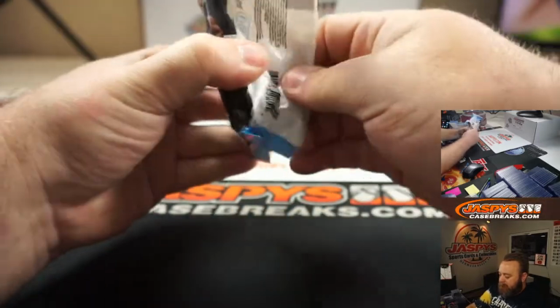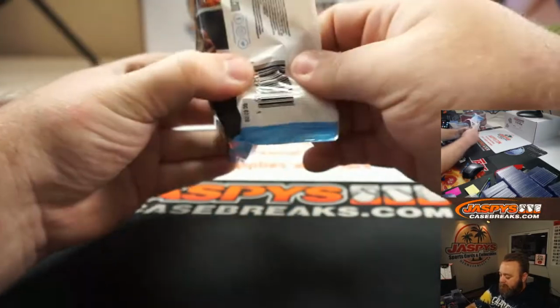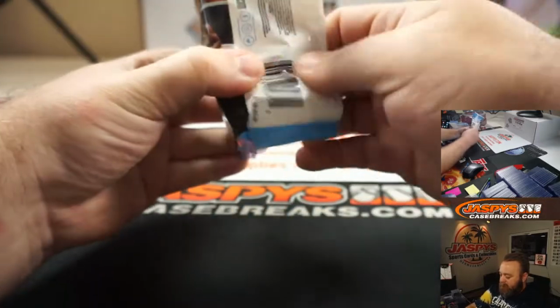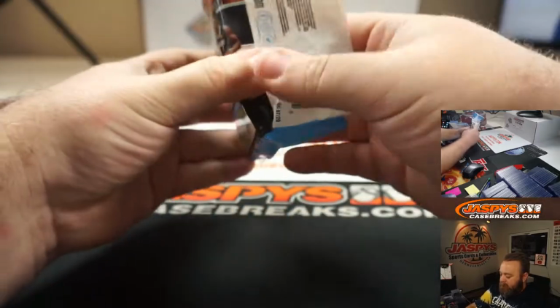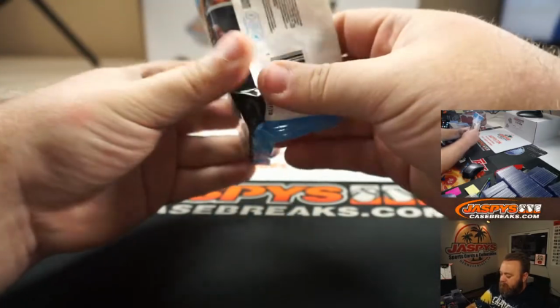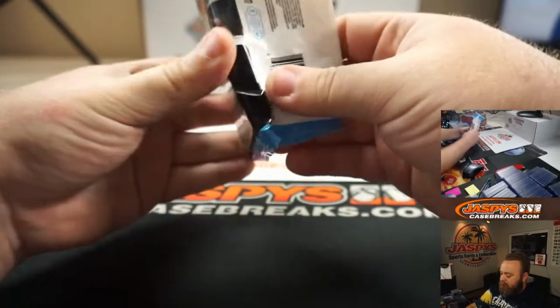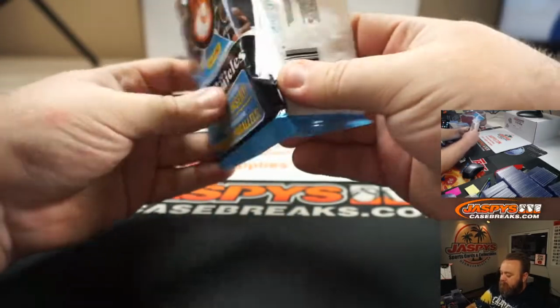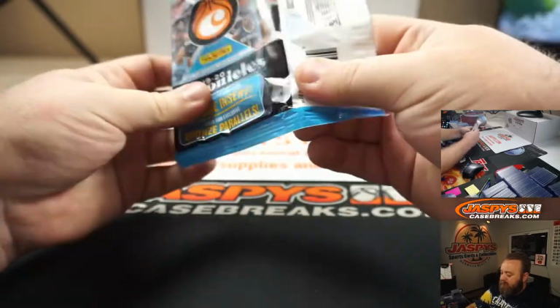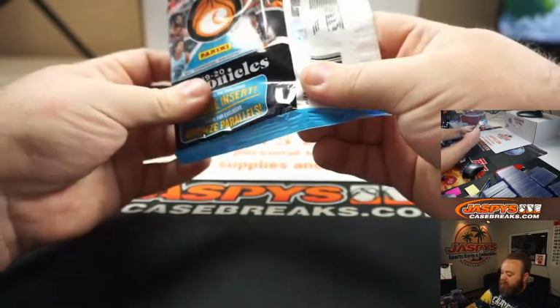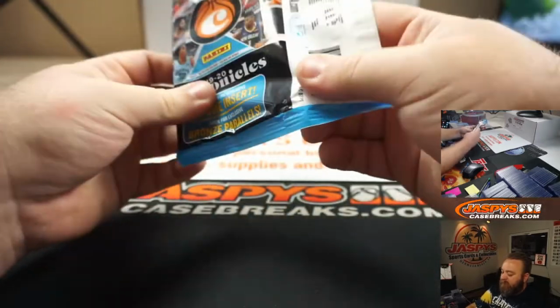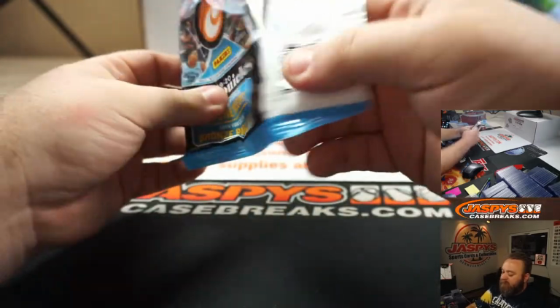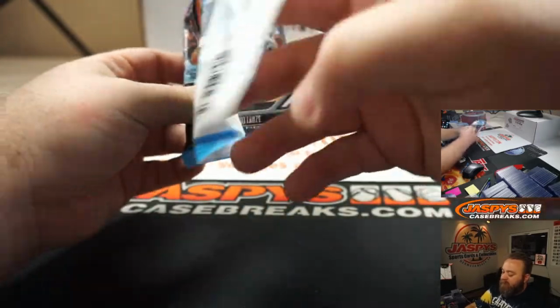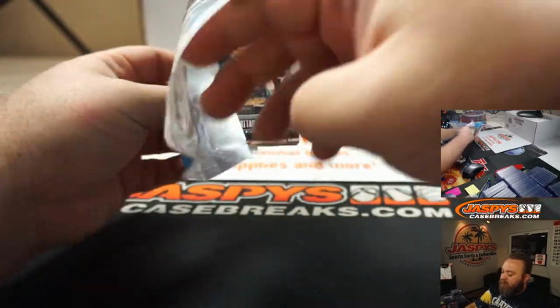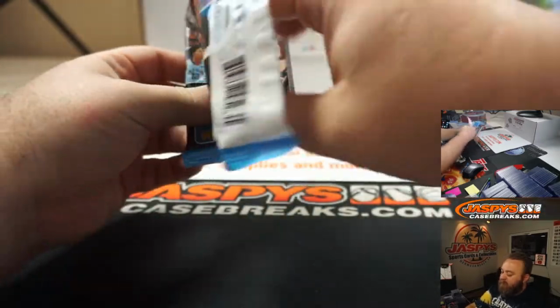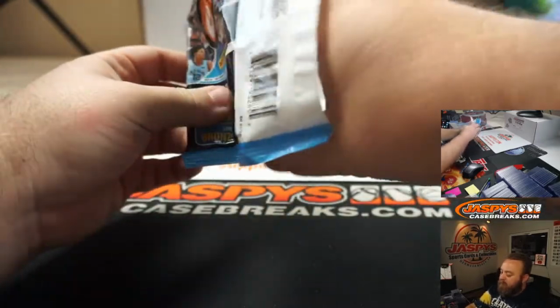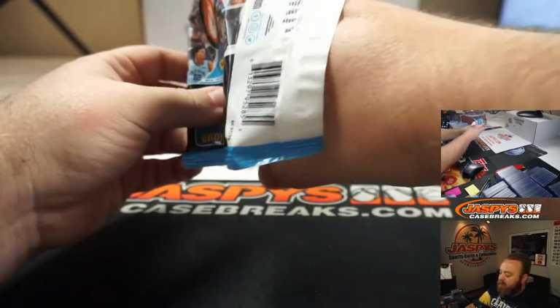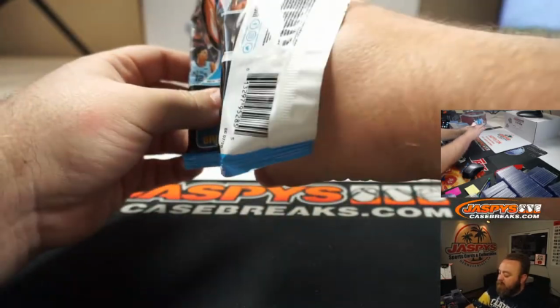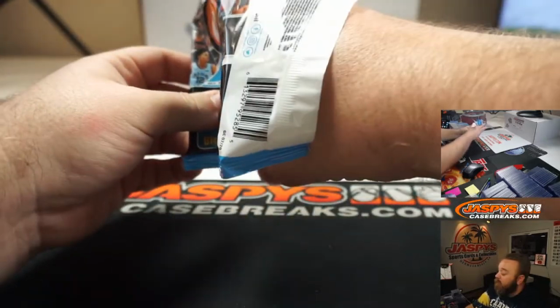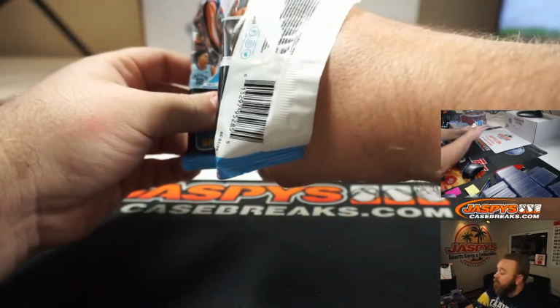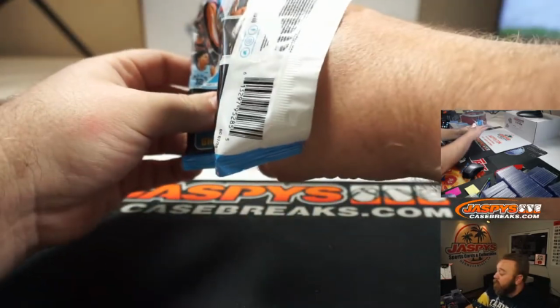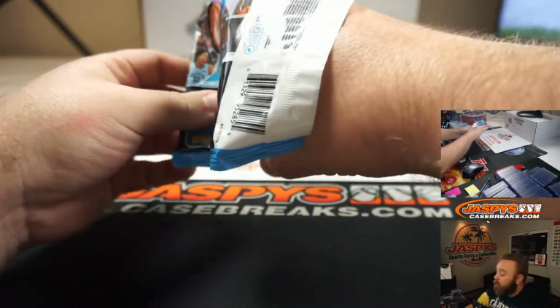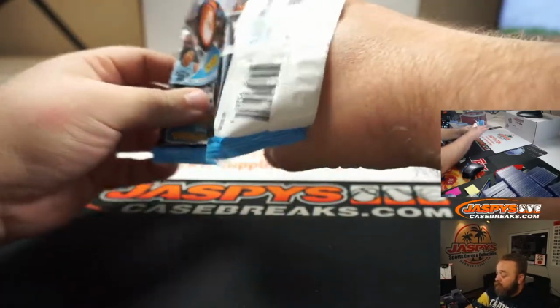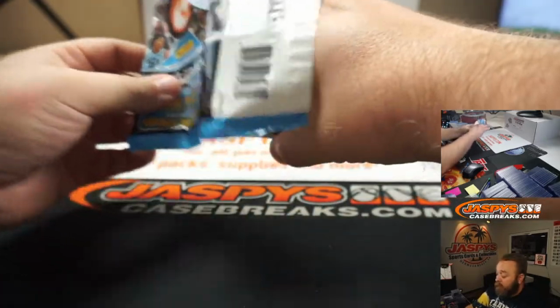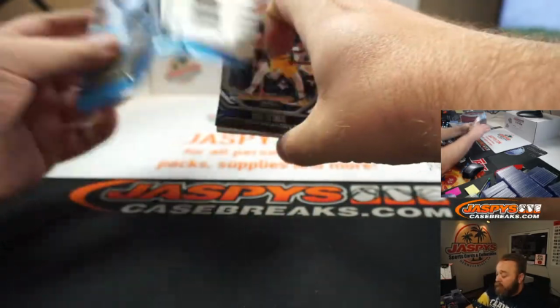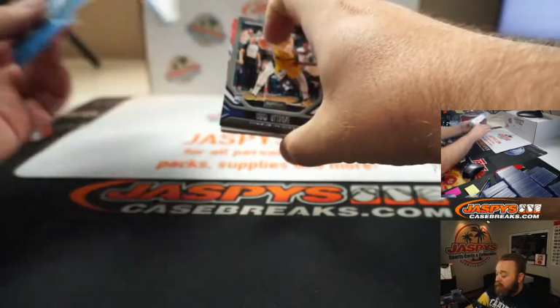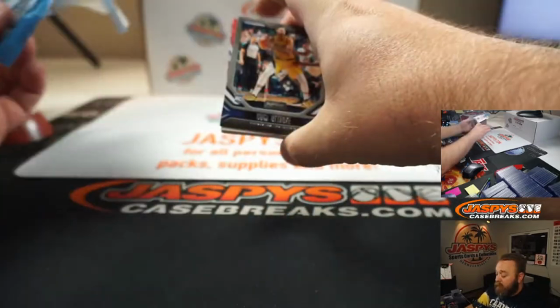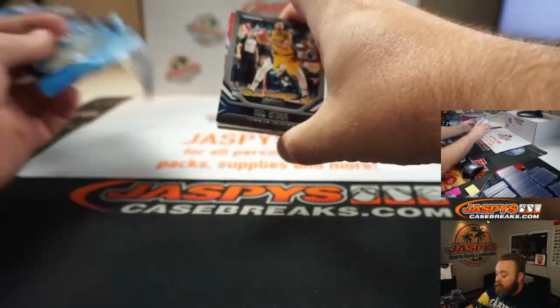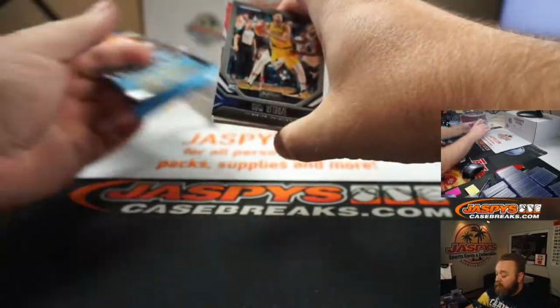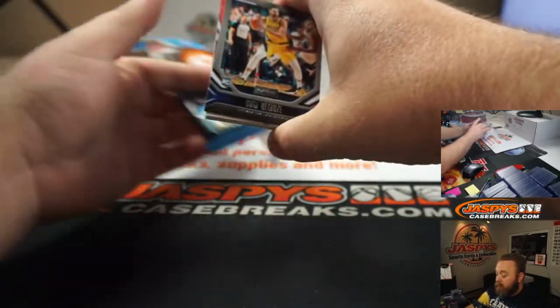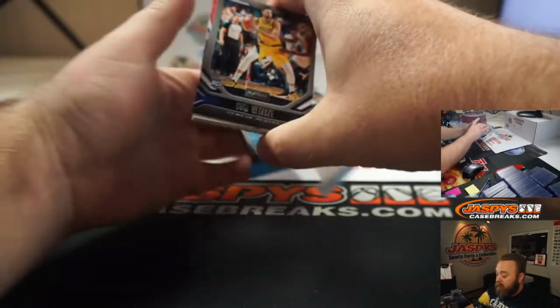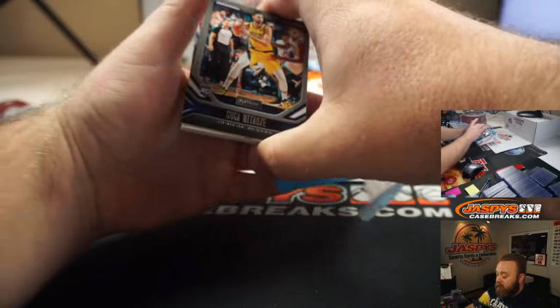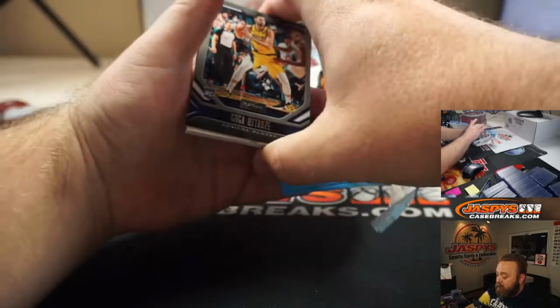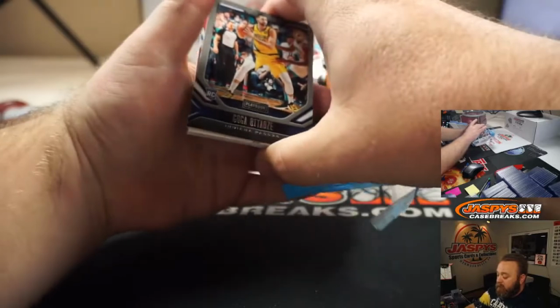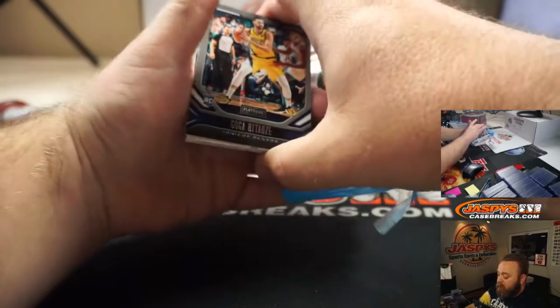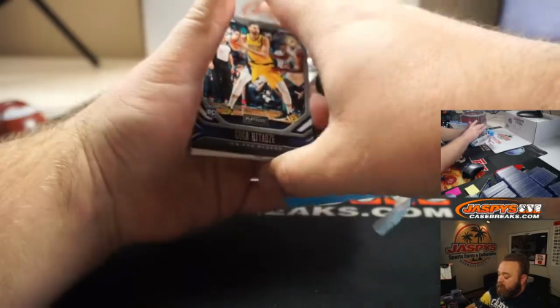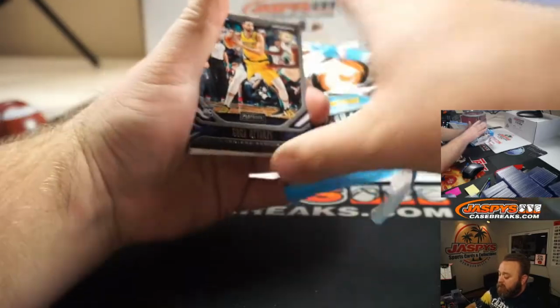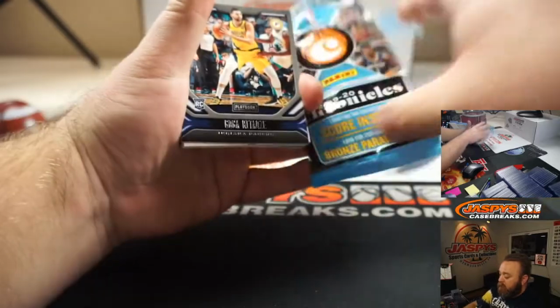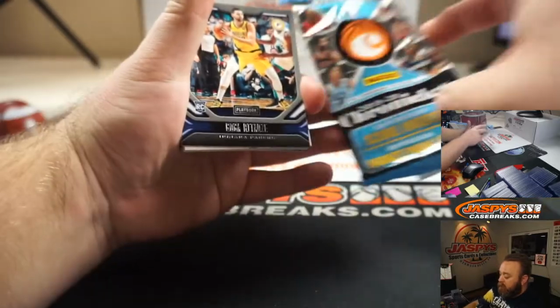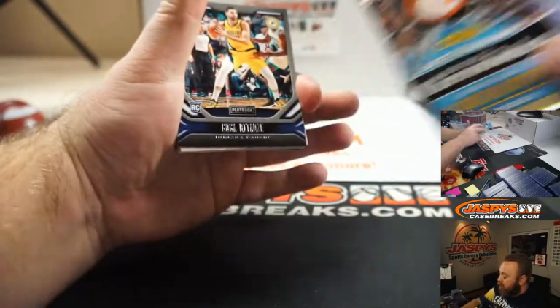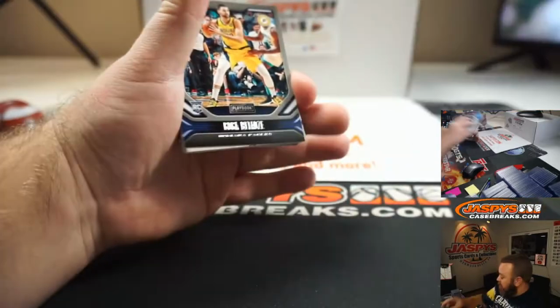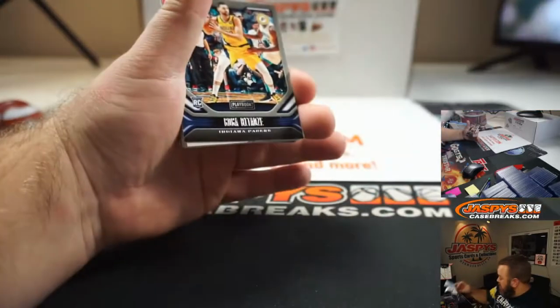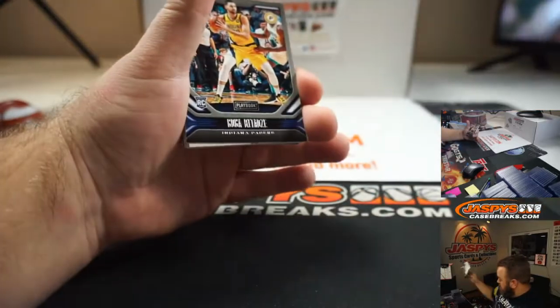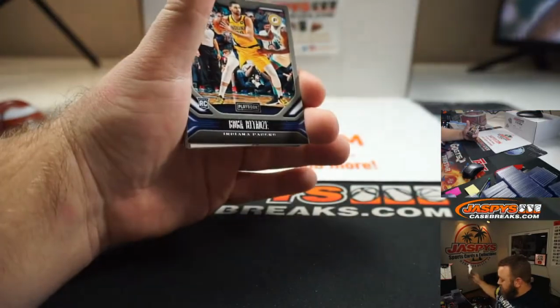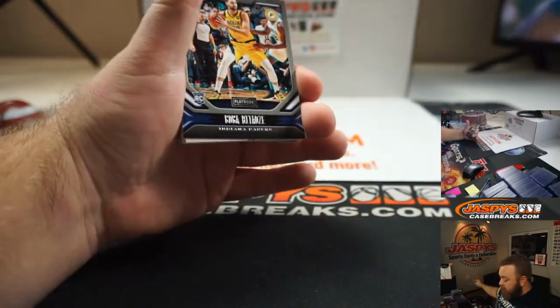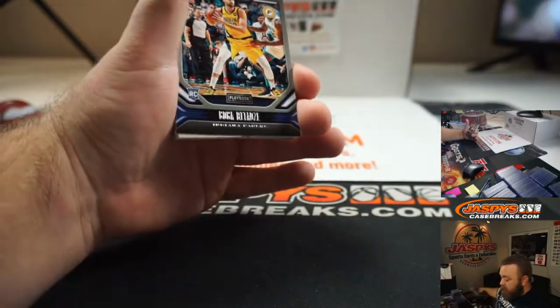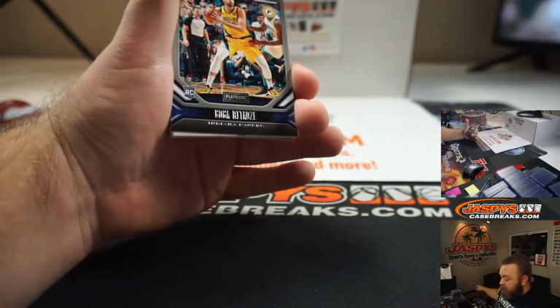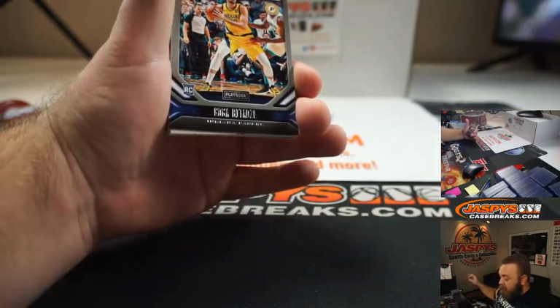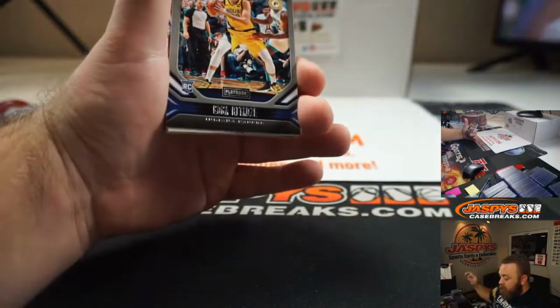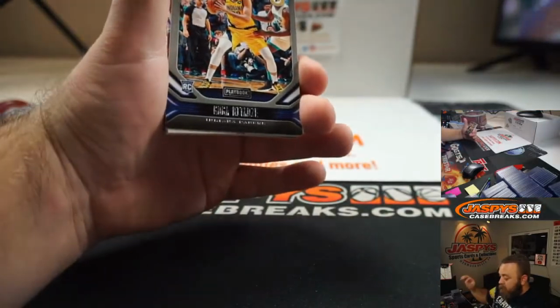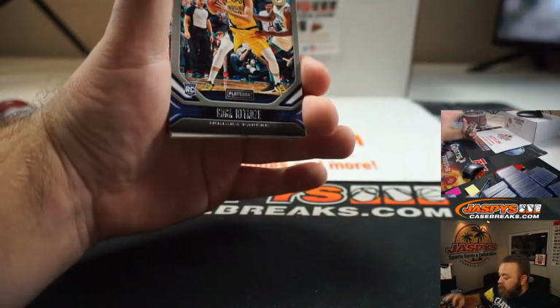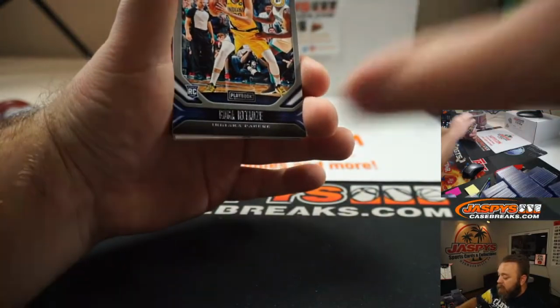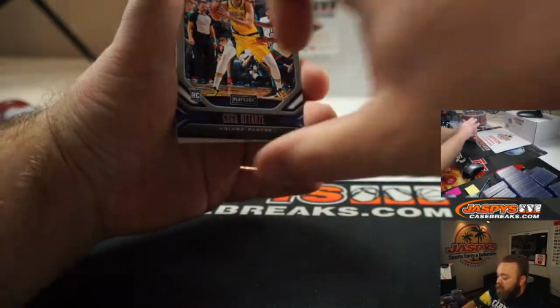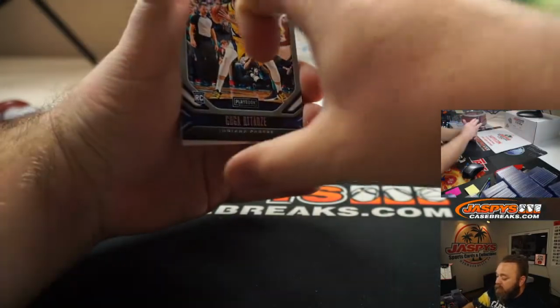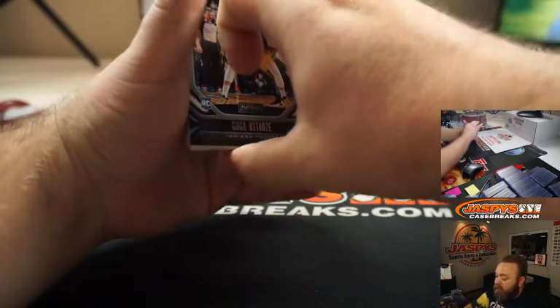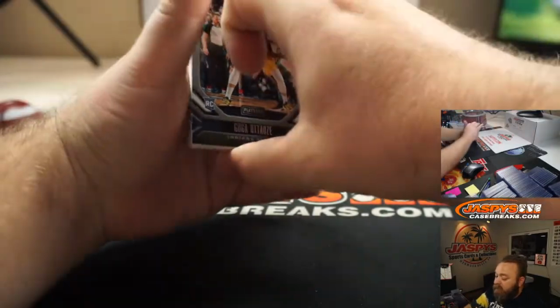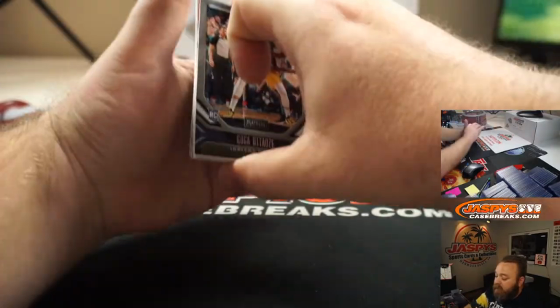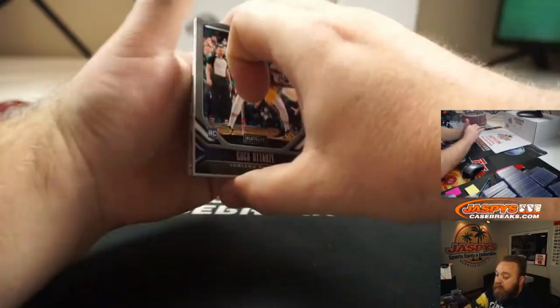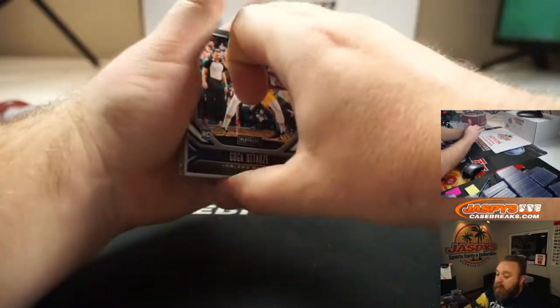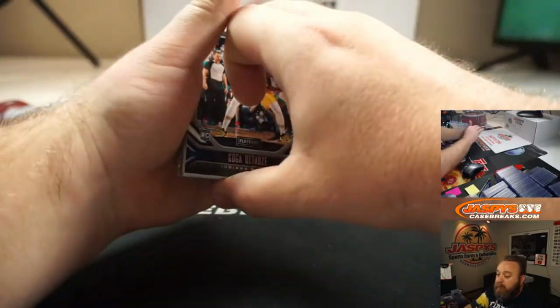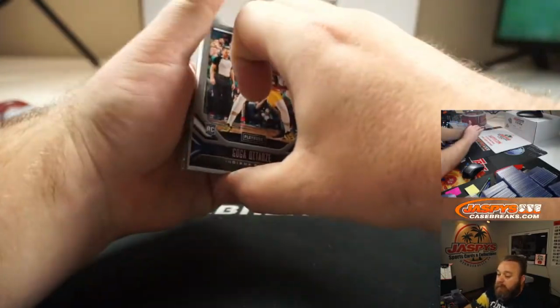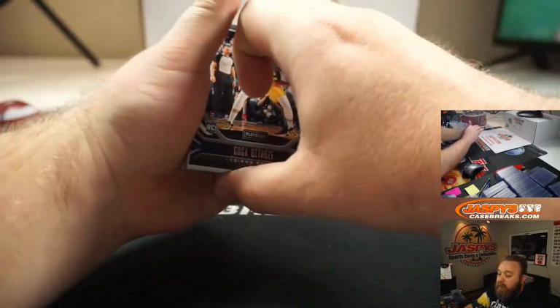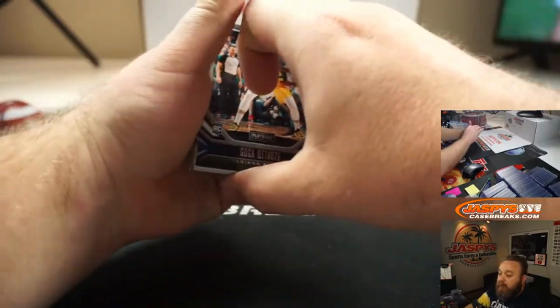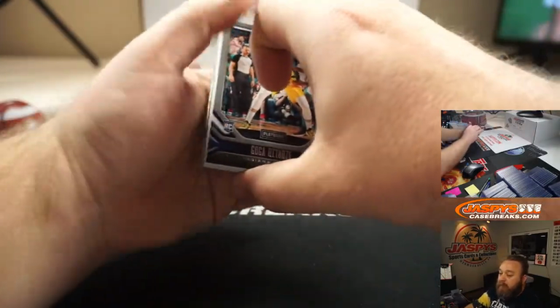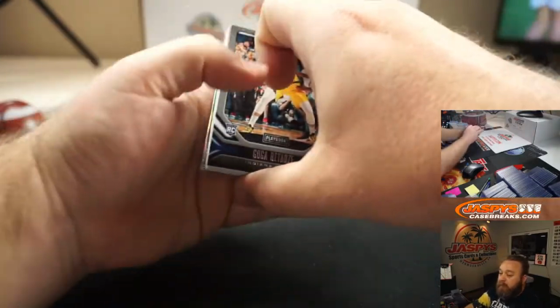This stuff's awesome, just loaded with all the big rookies. Obviously a very good rookie class.